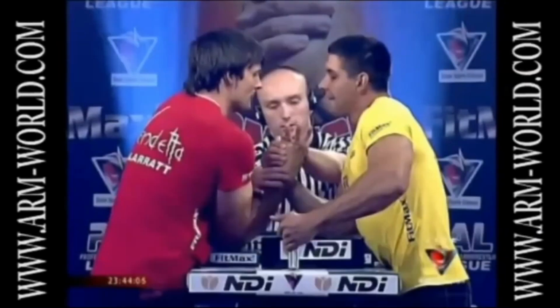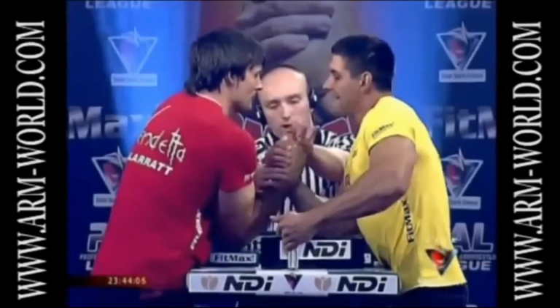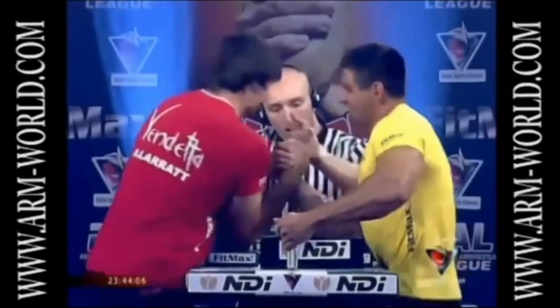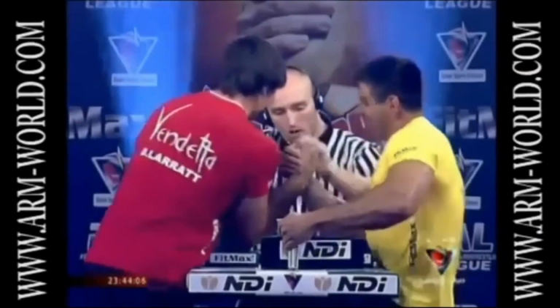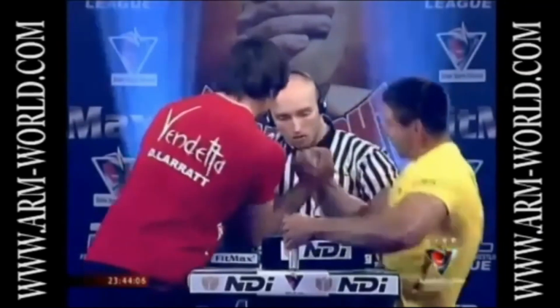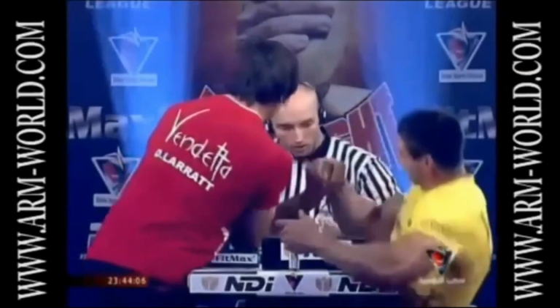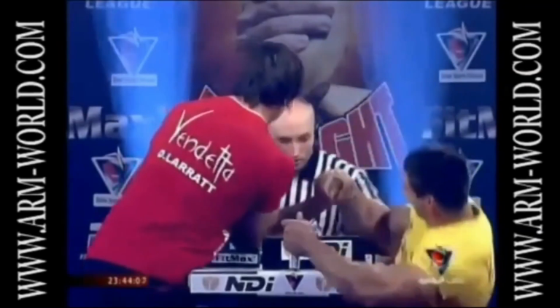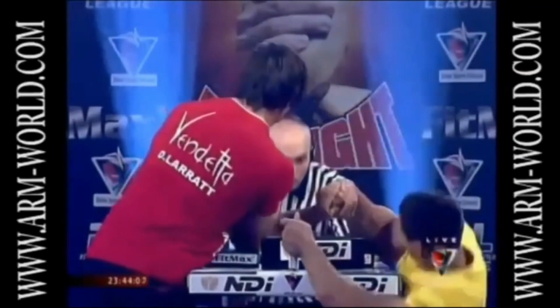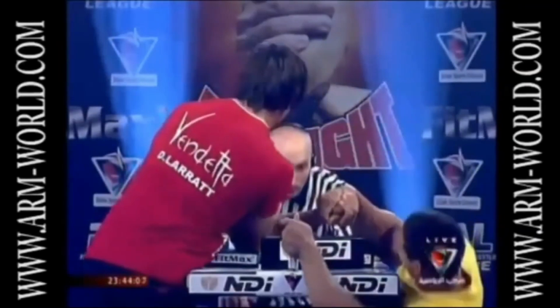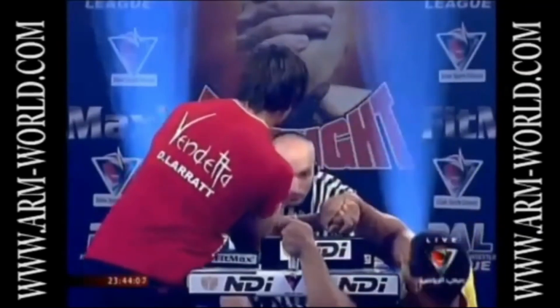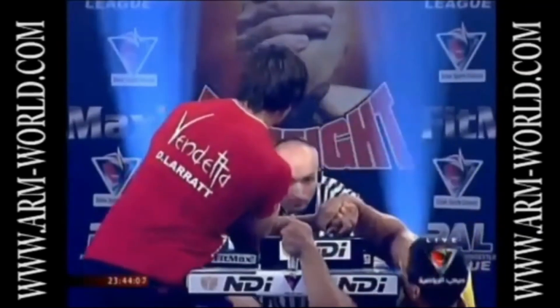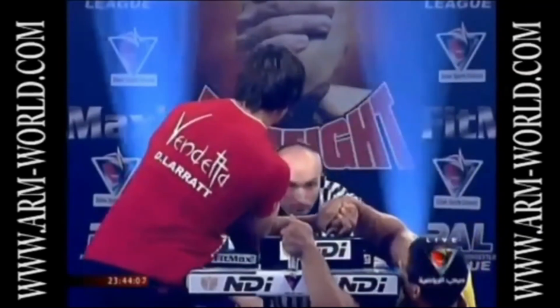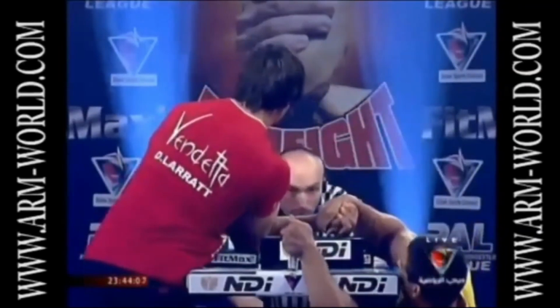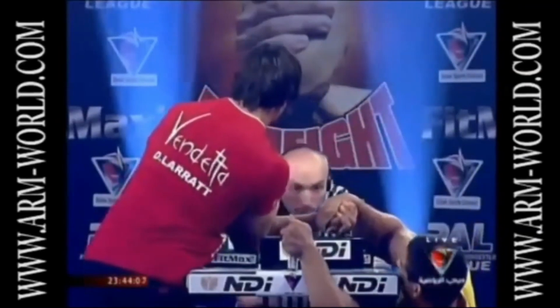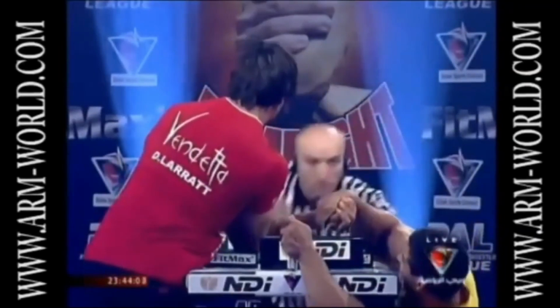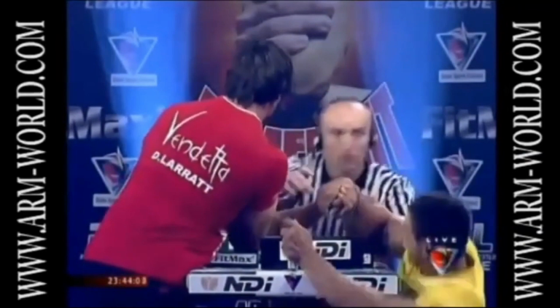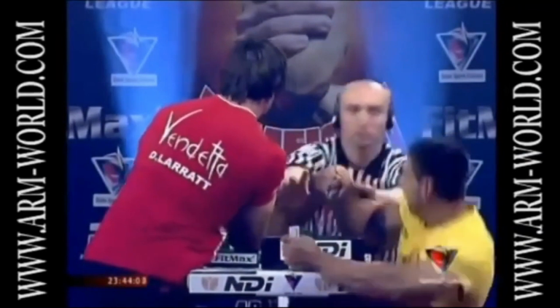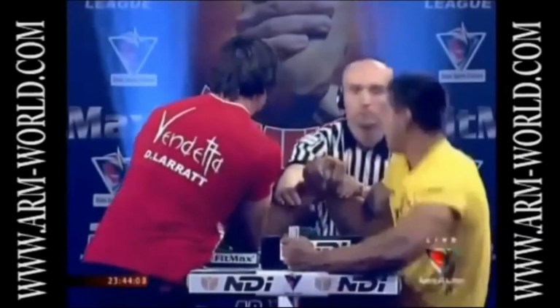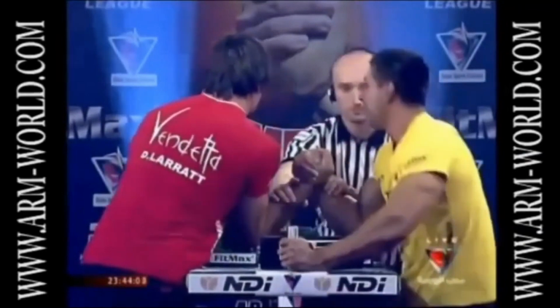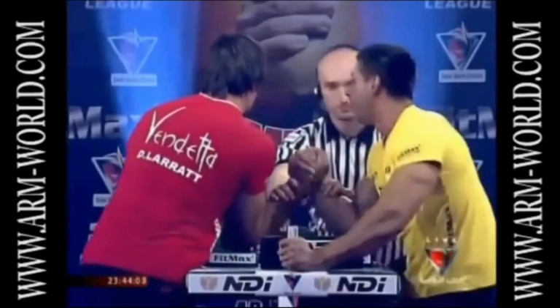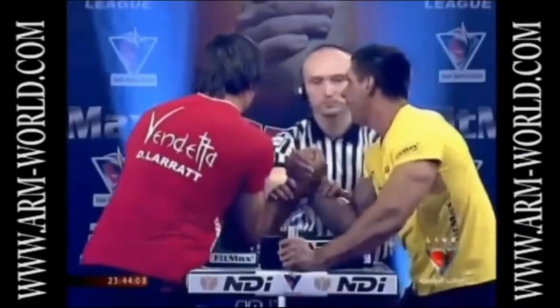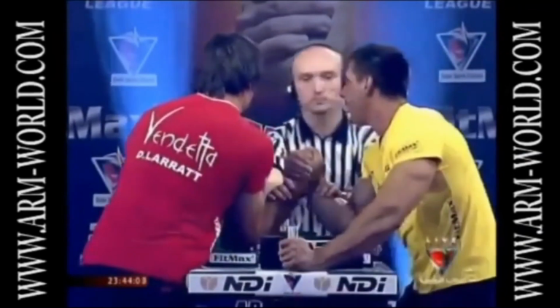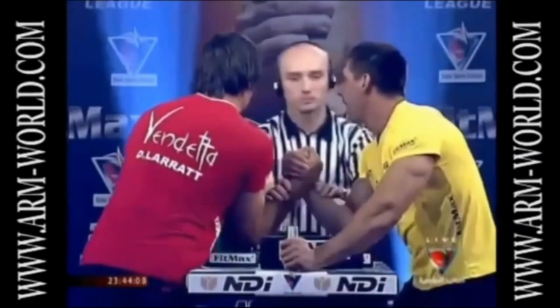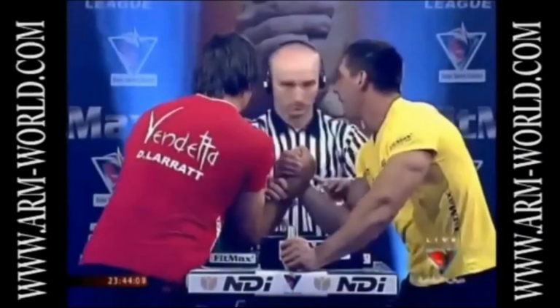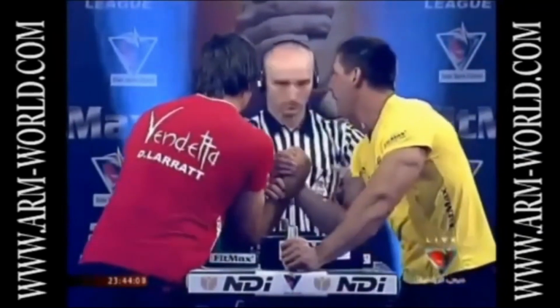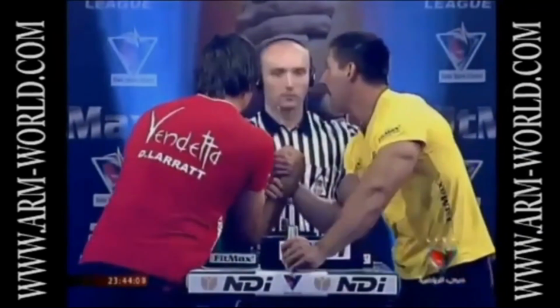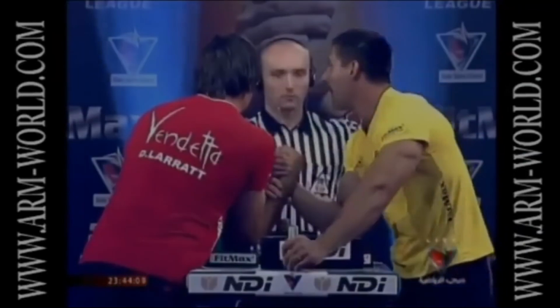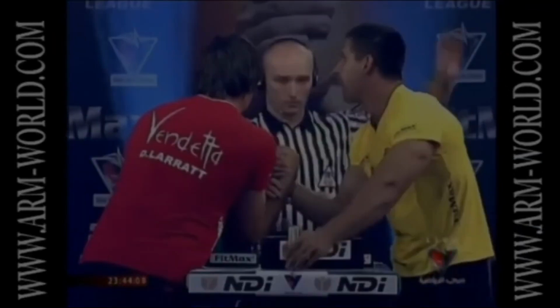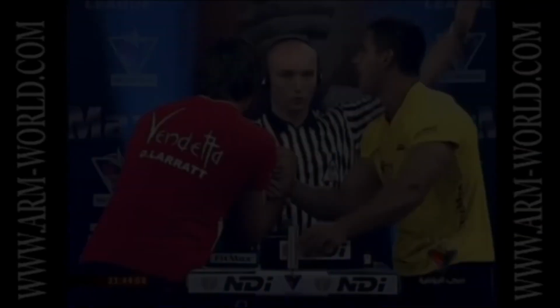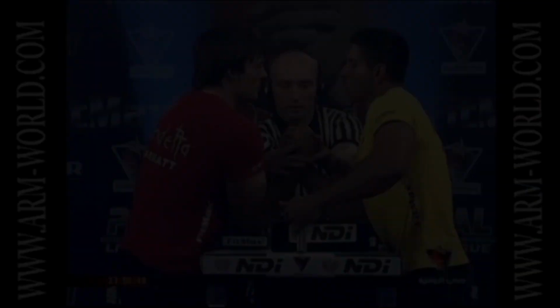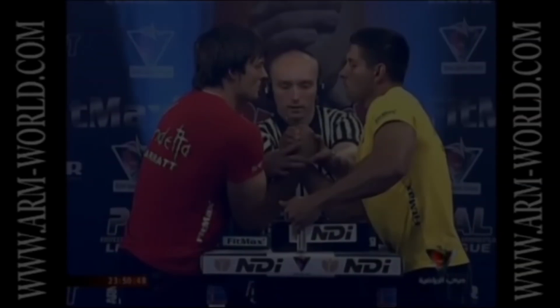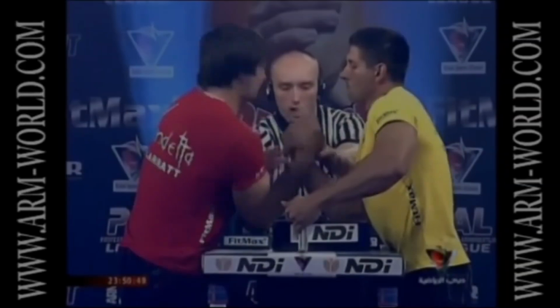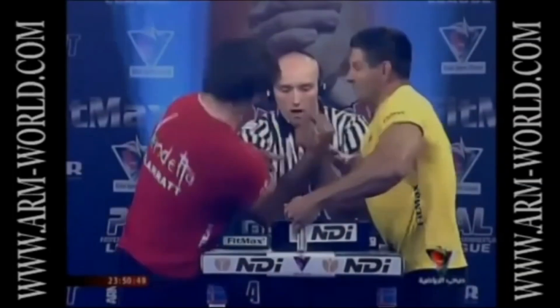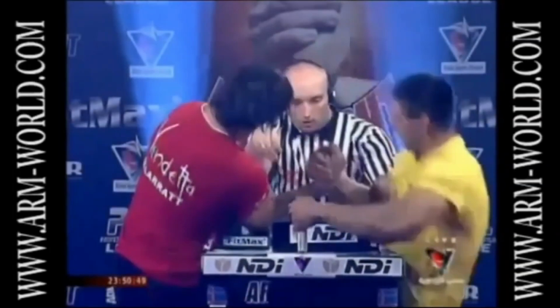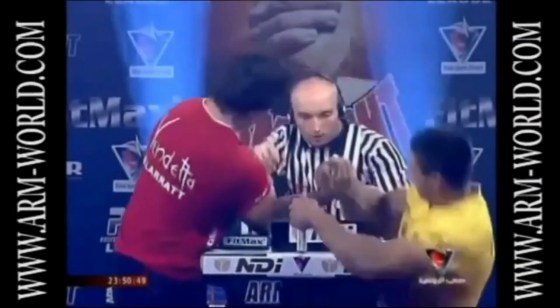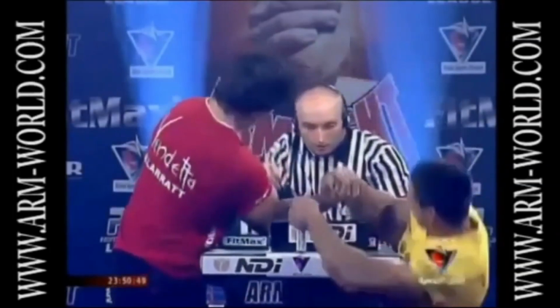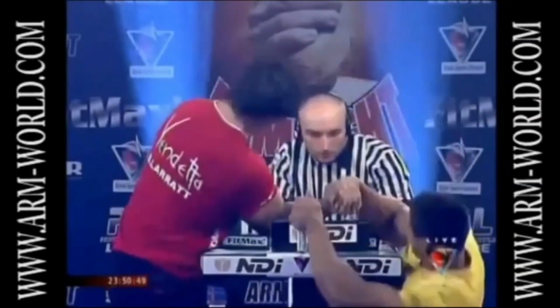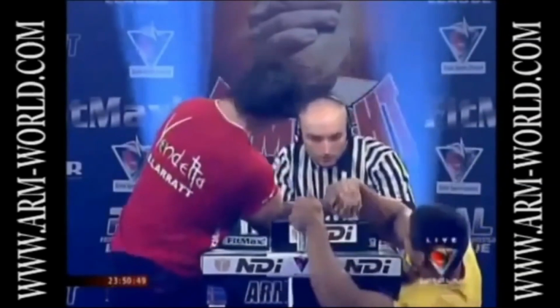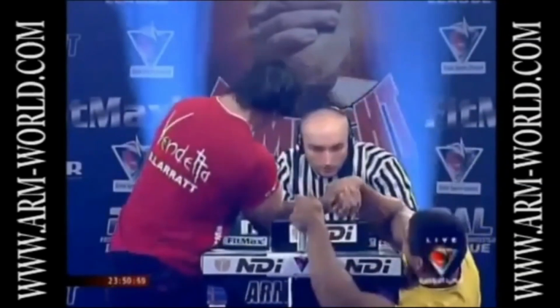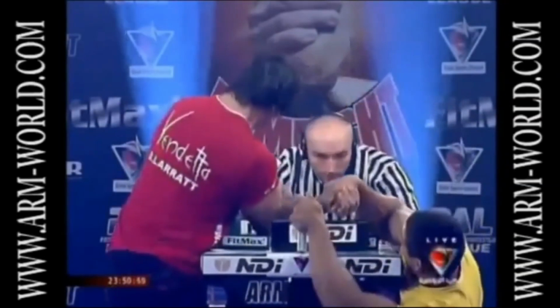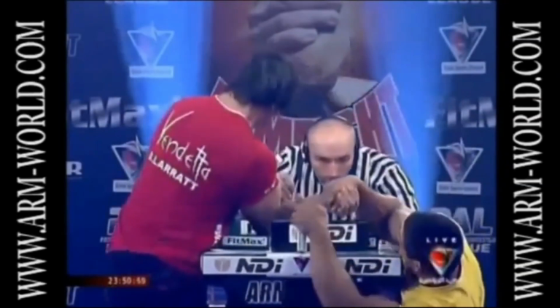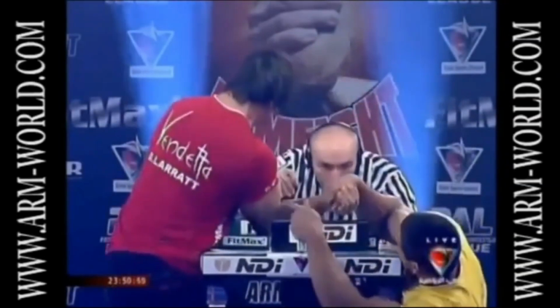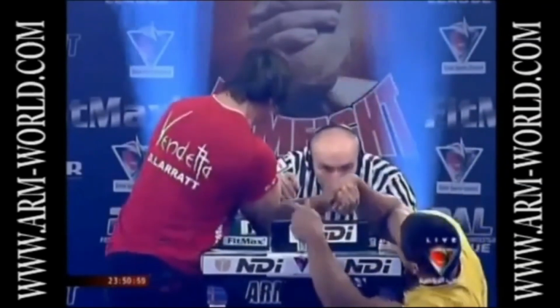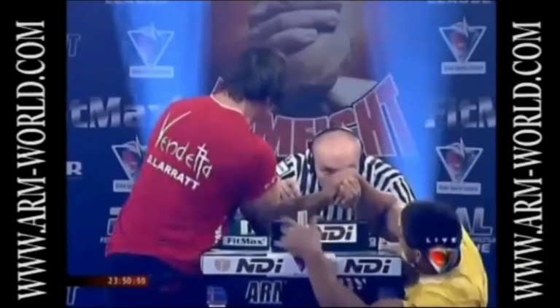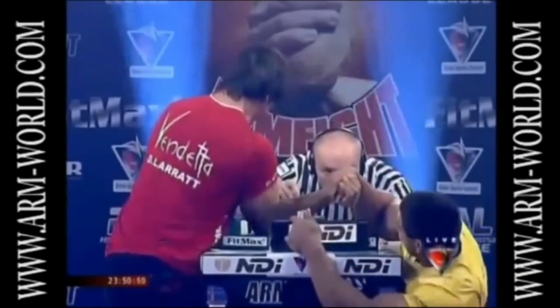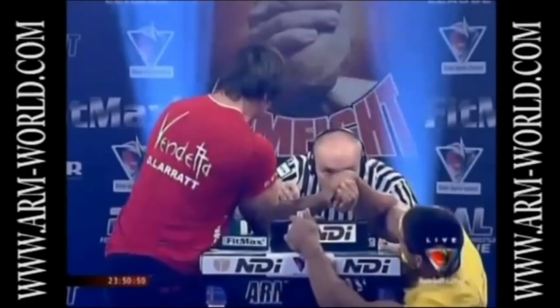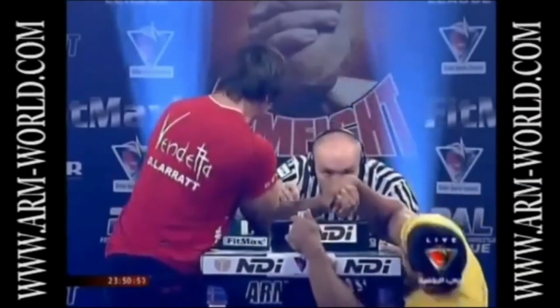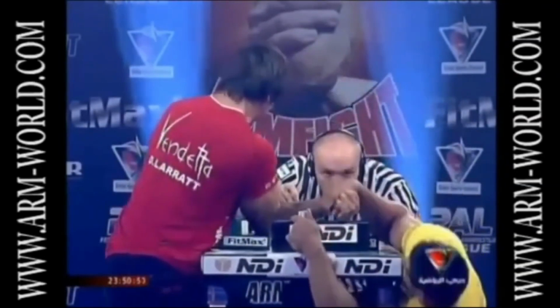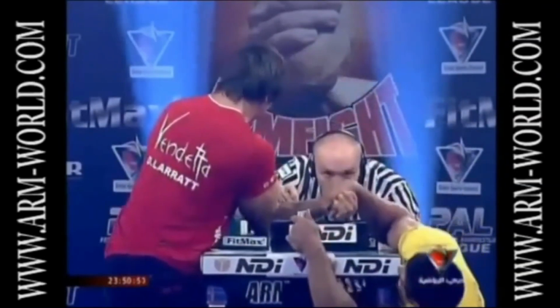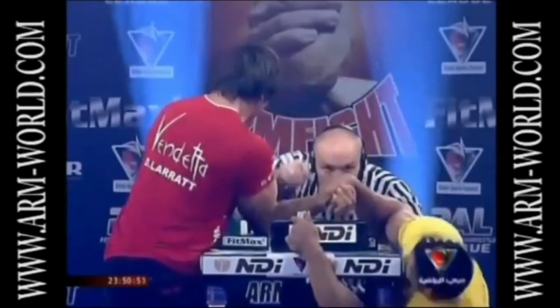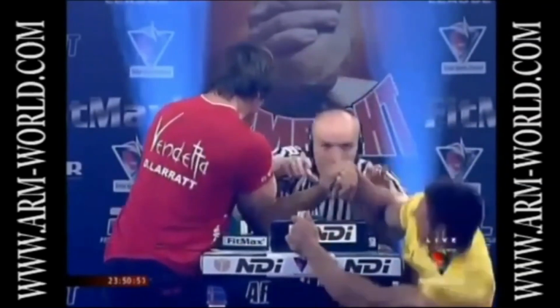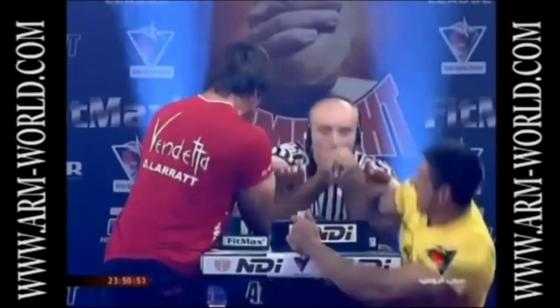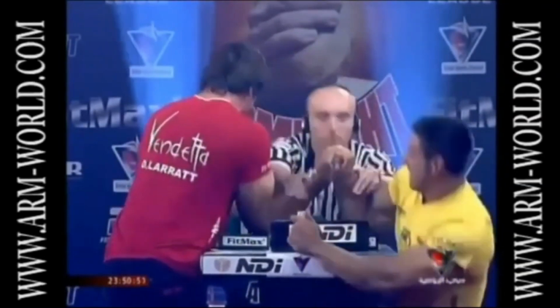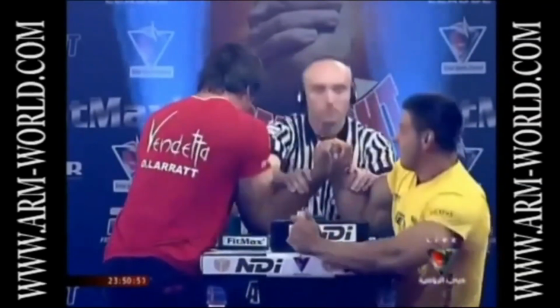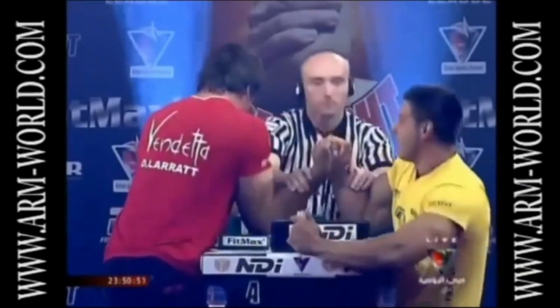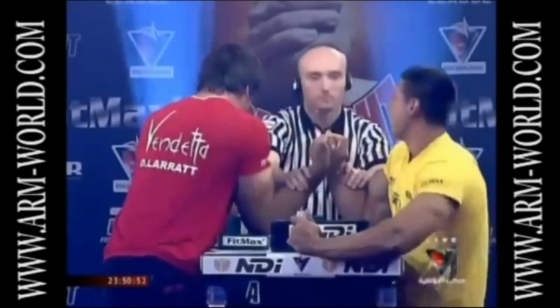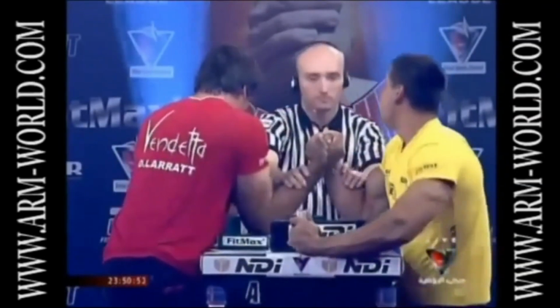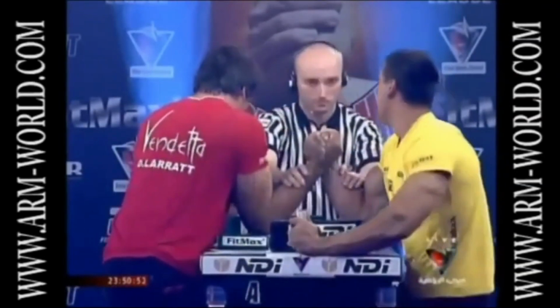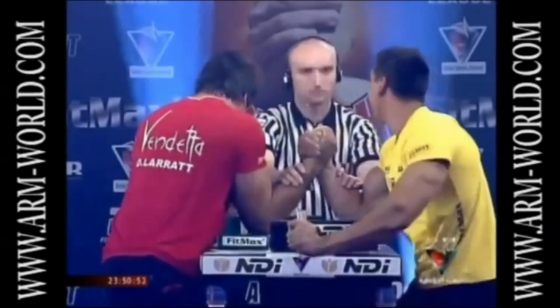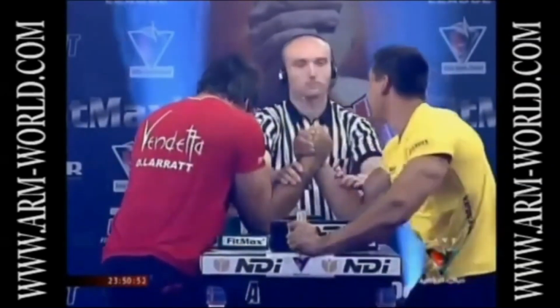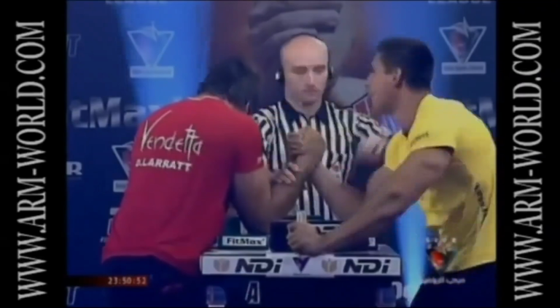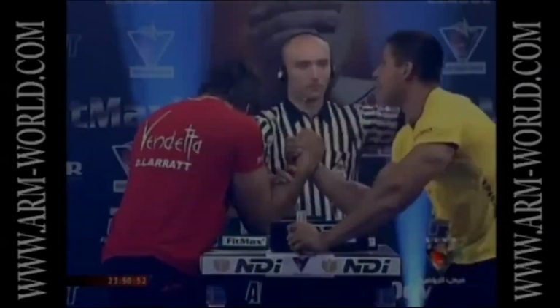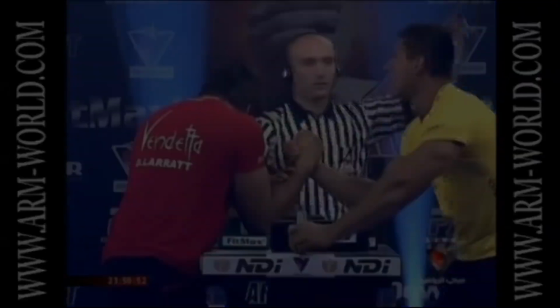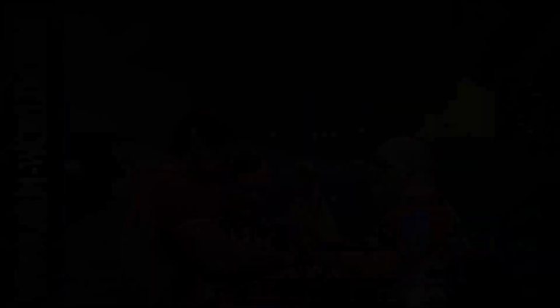Hello, this is Harkivir Wrestling Channel, with you today Mamed Ataymur. Today we will analyze the top wall technique of fighting.